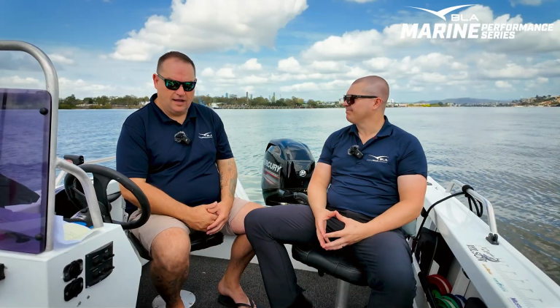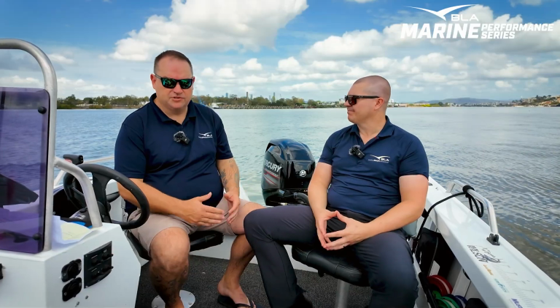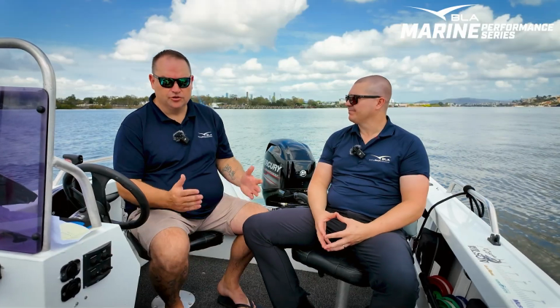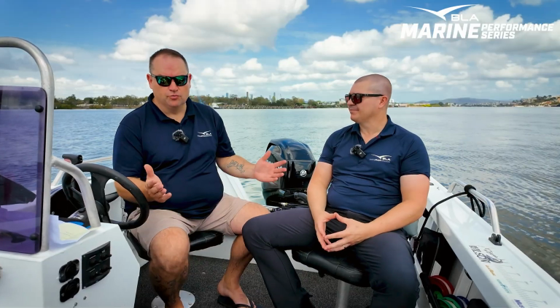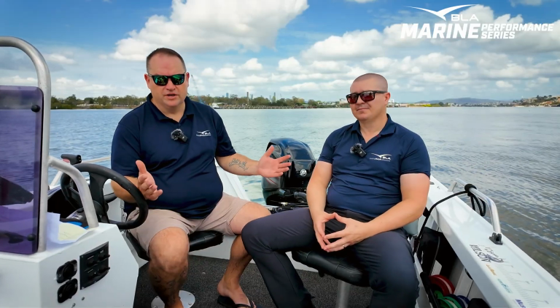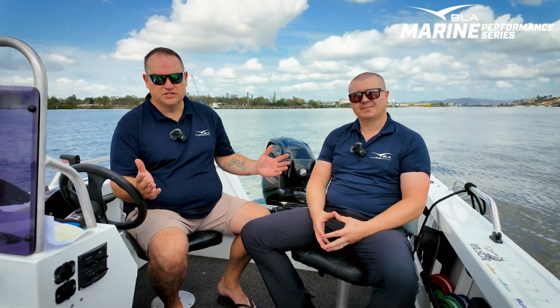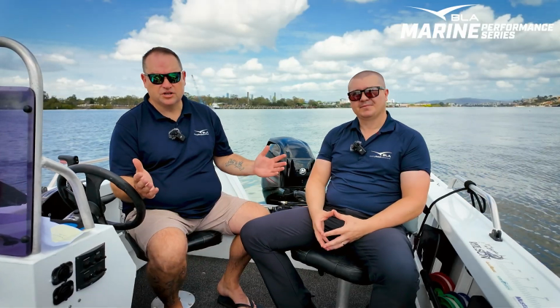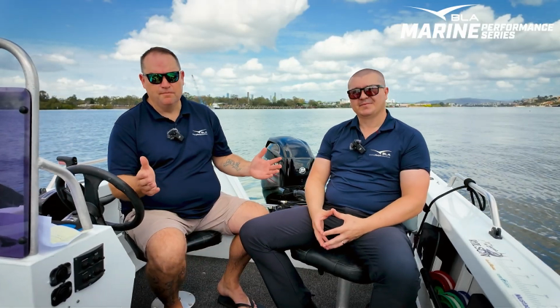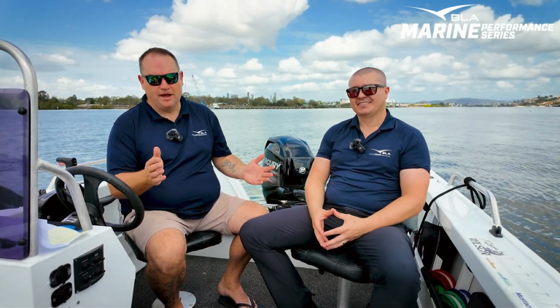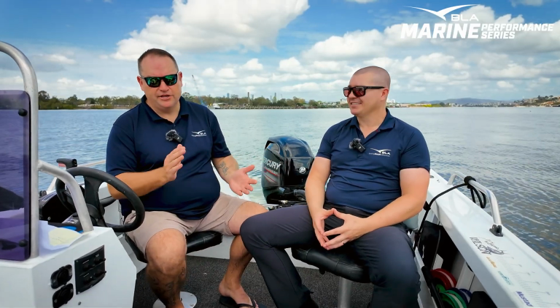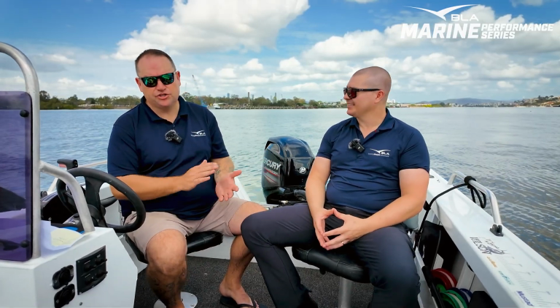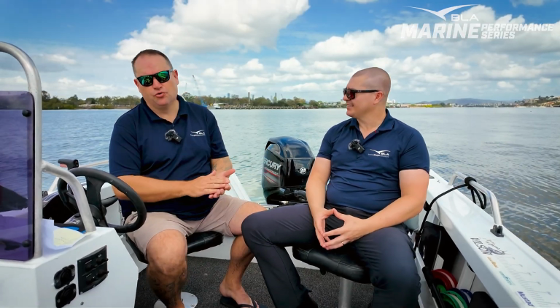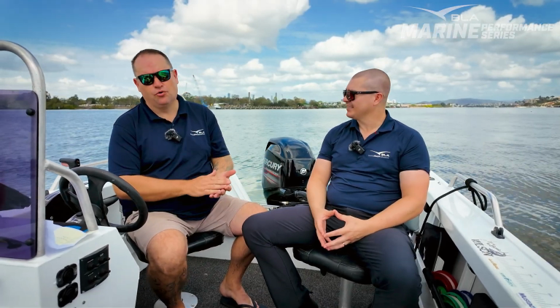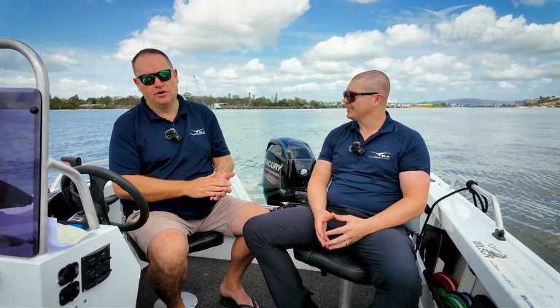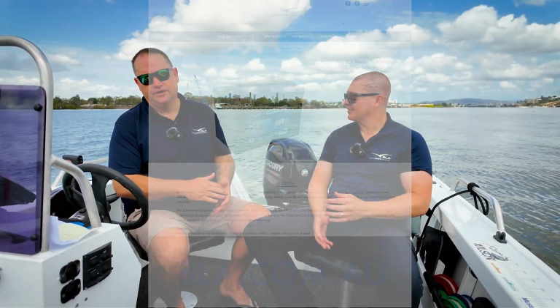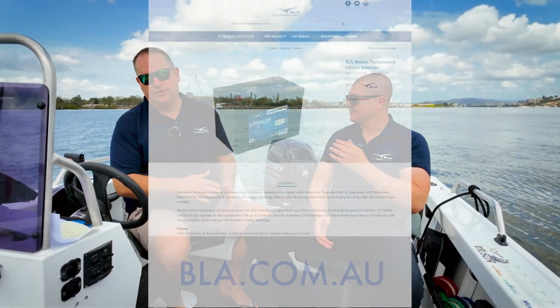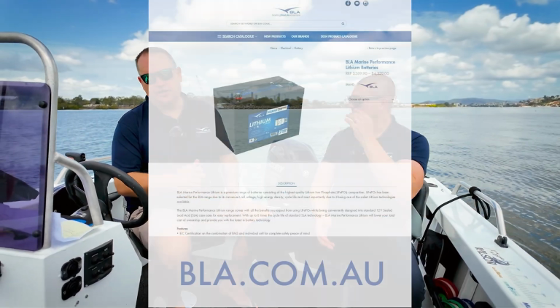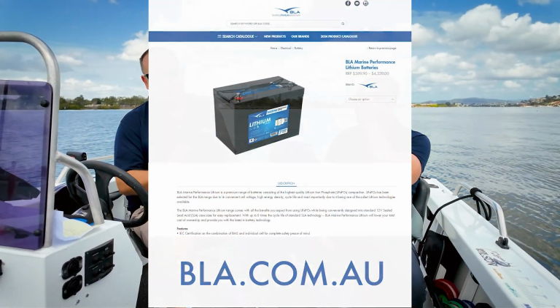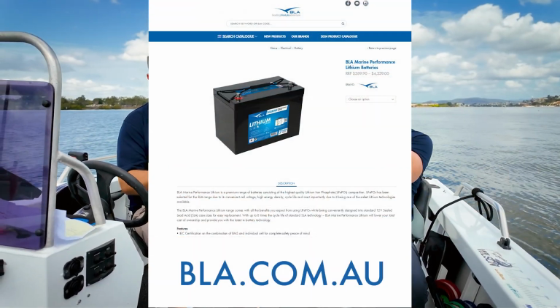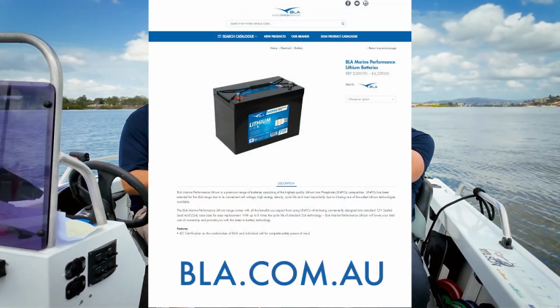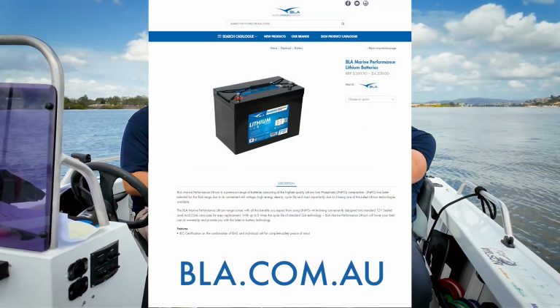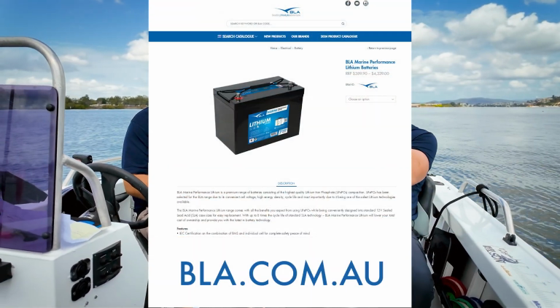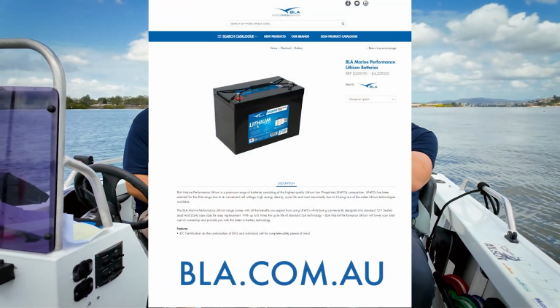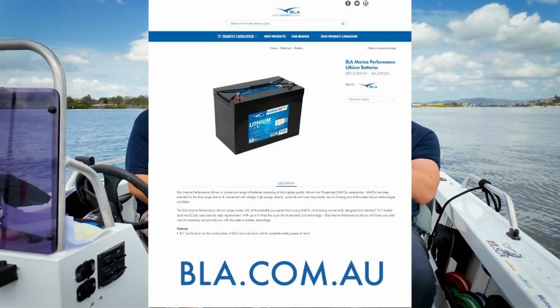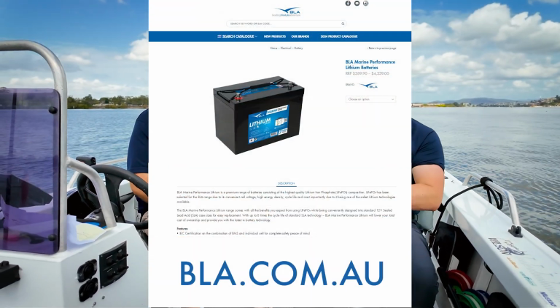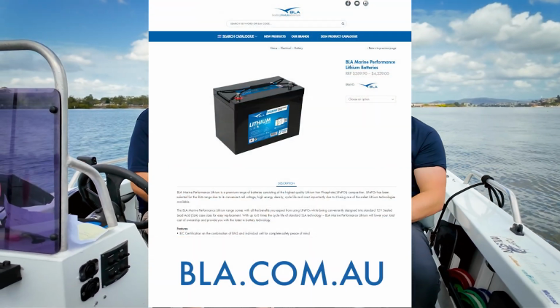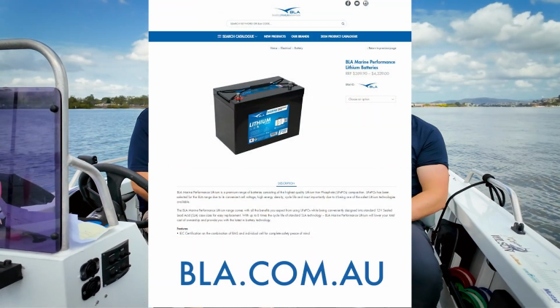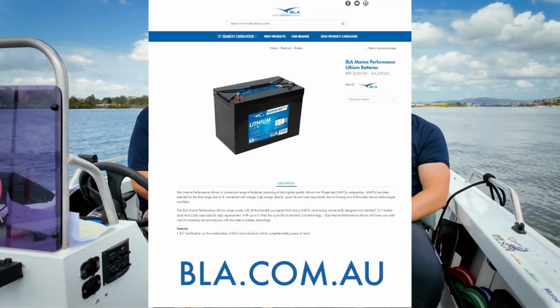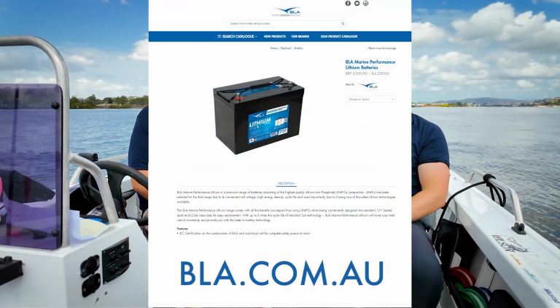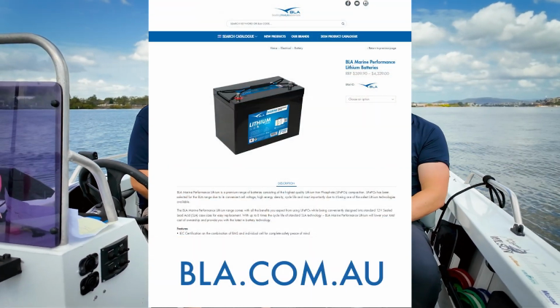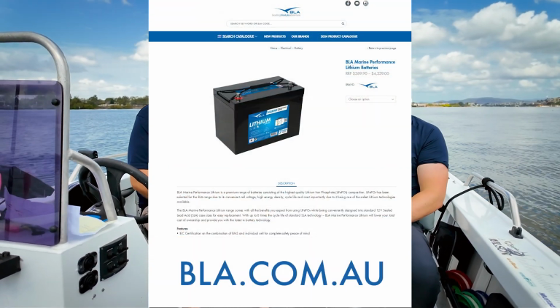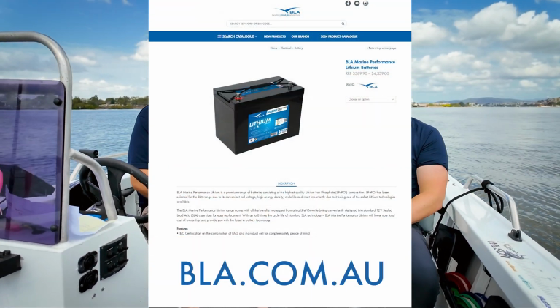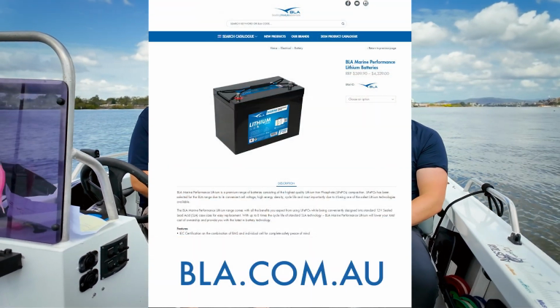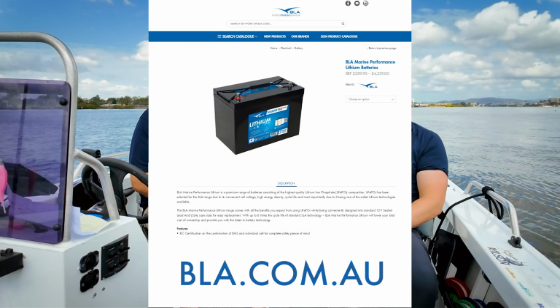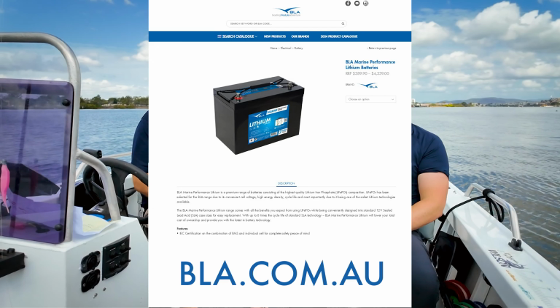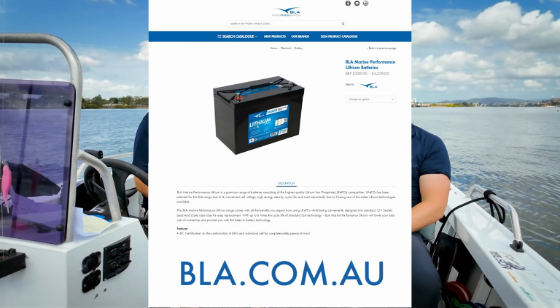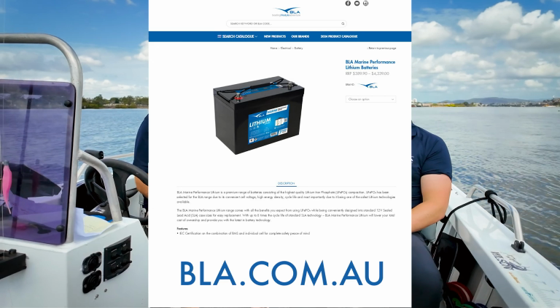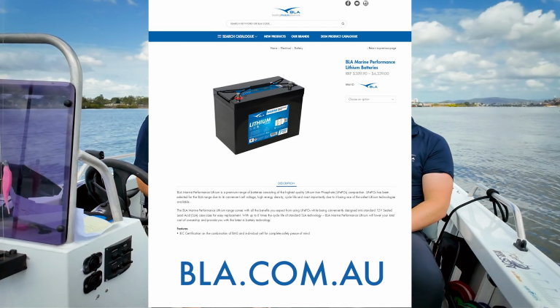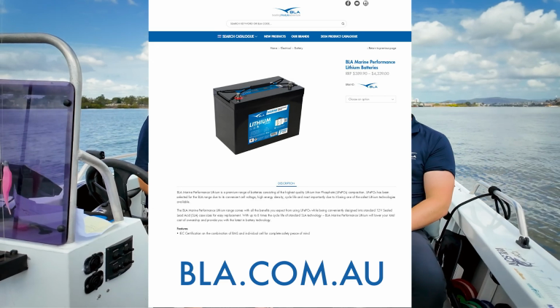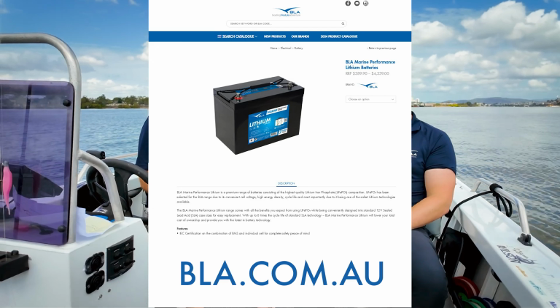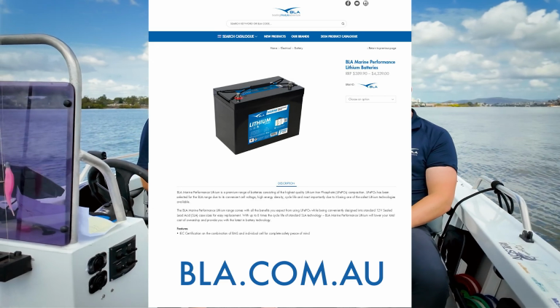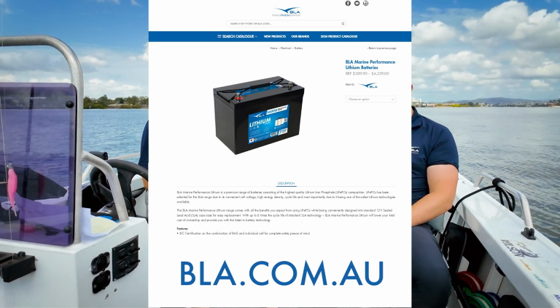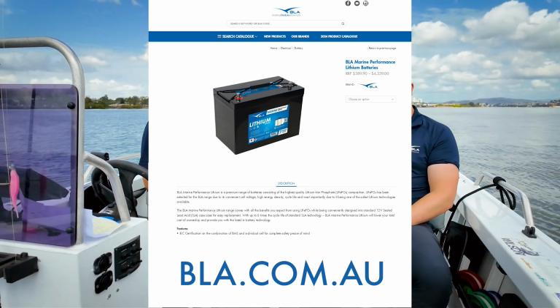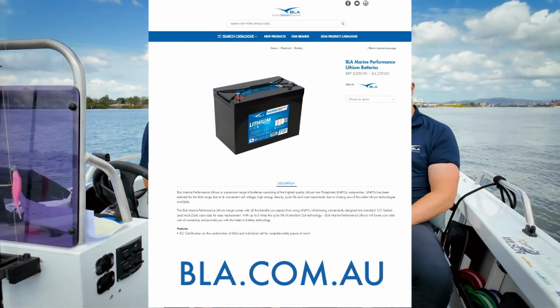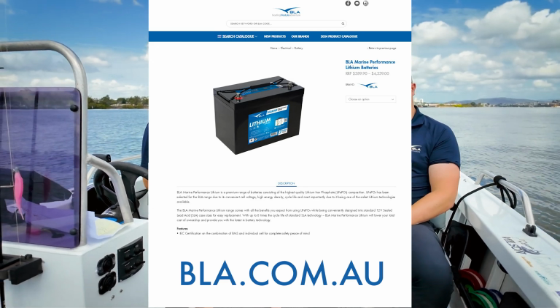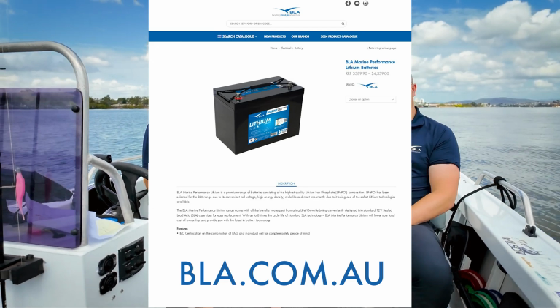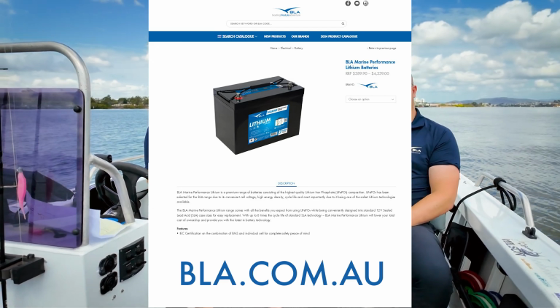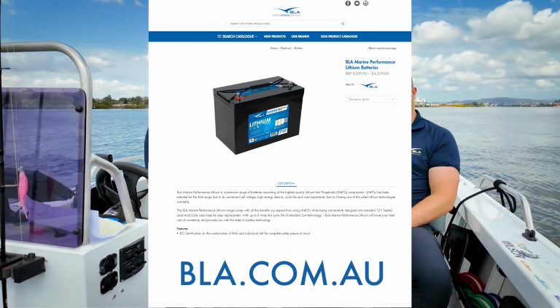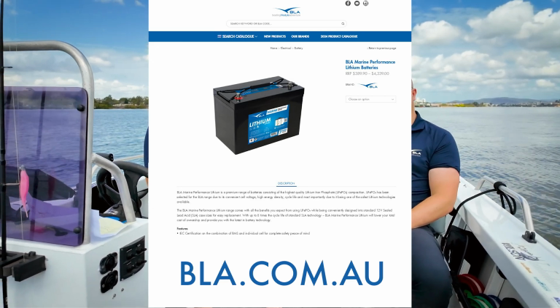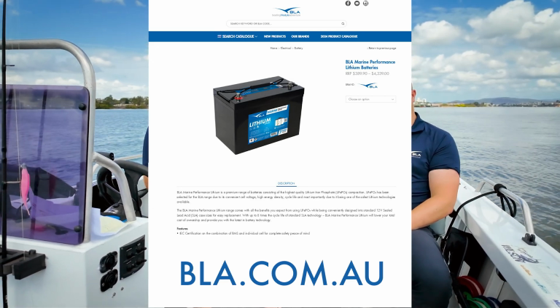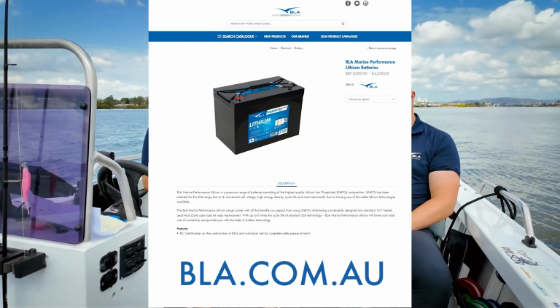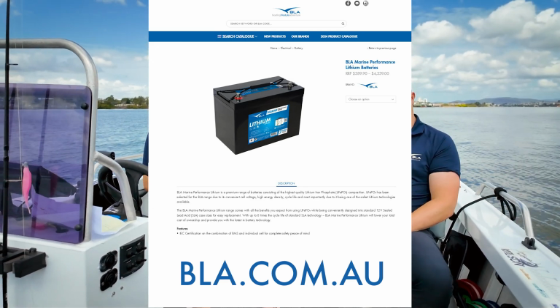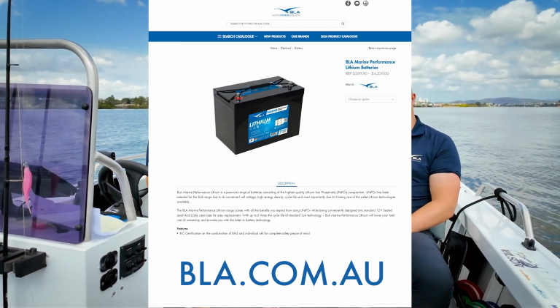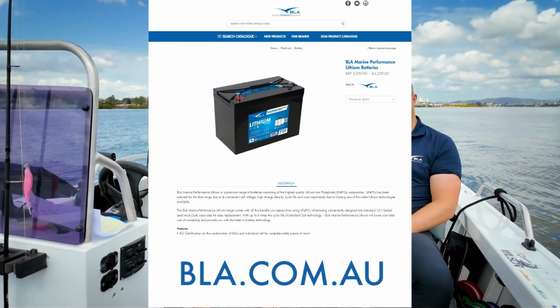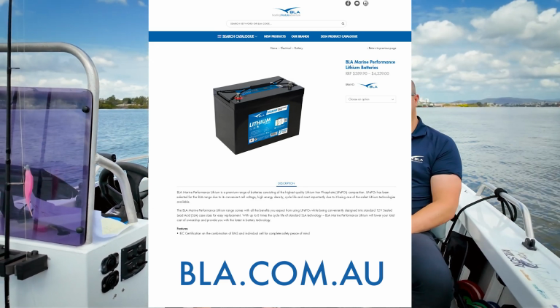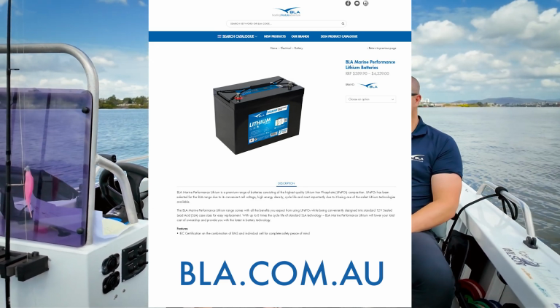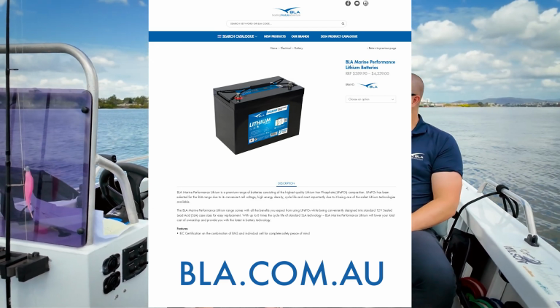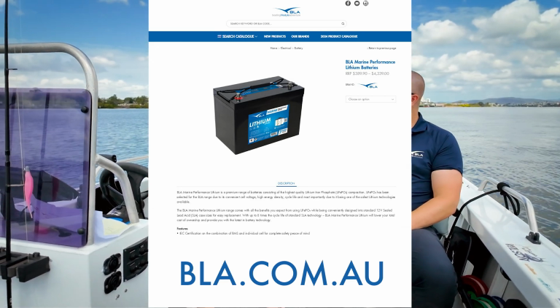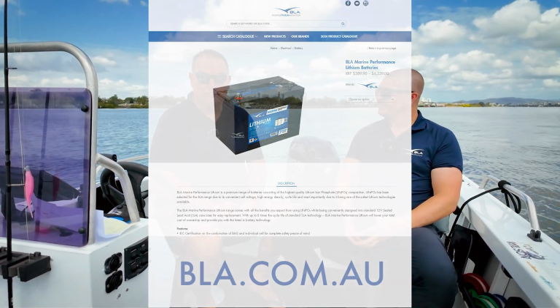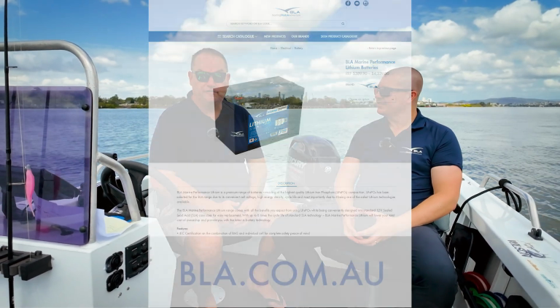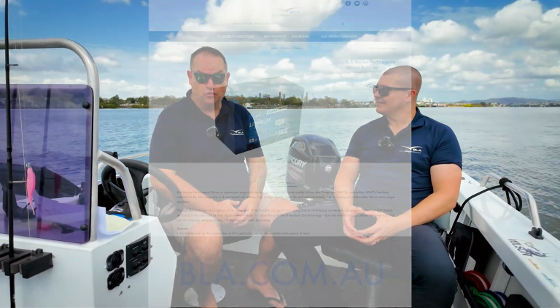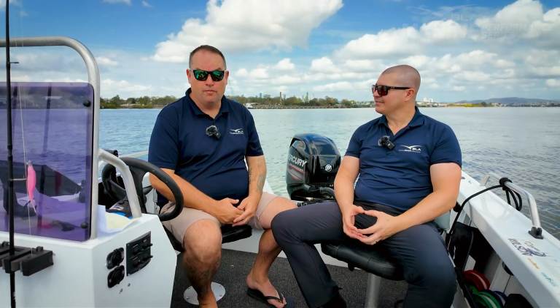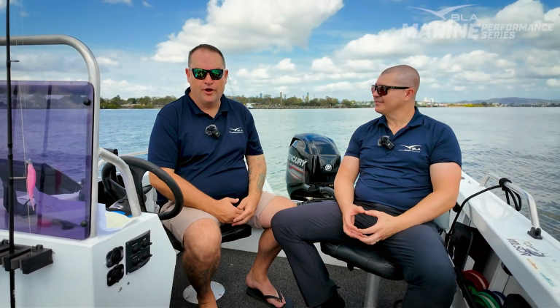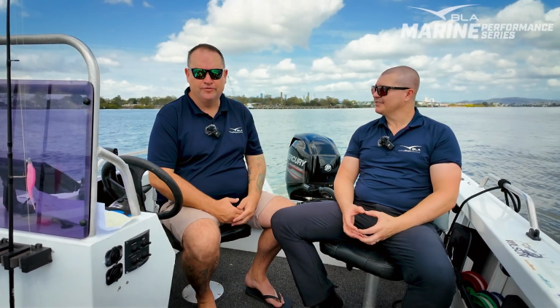Make sure you go to bla.com.au, check out the lithium range, and see if you can find something suitable for your boat.